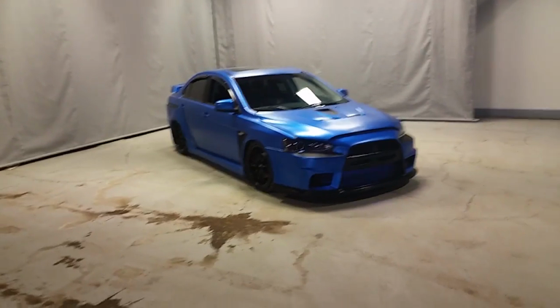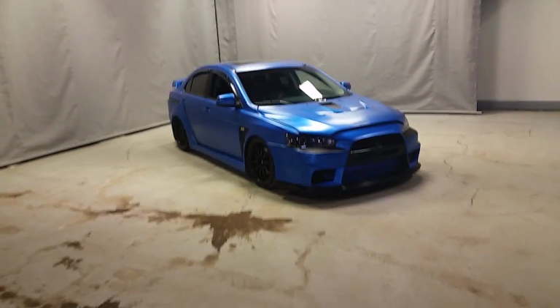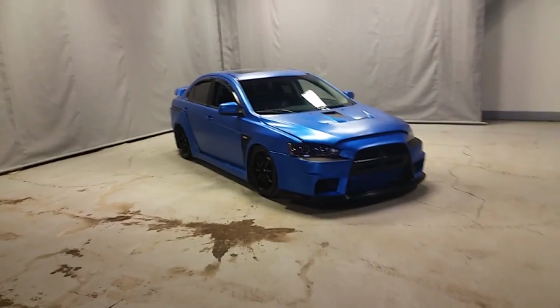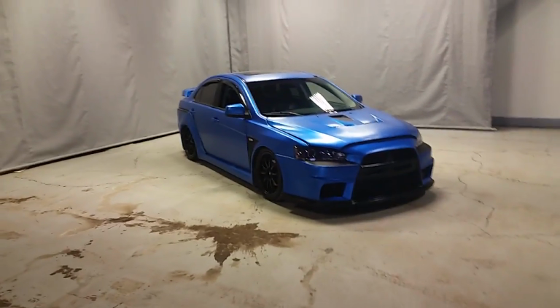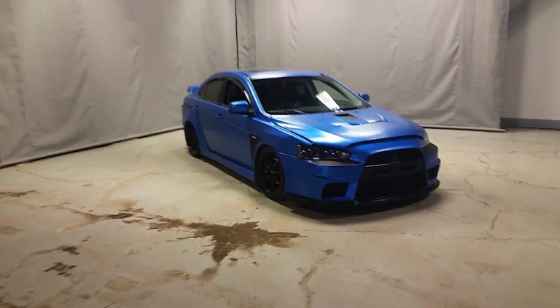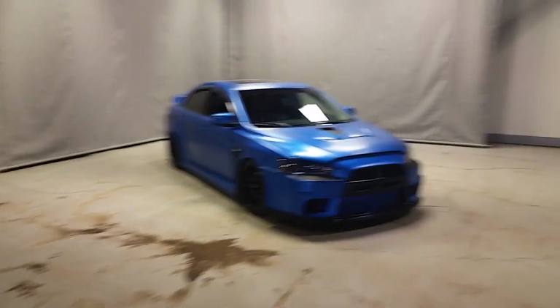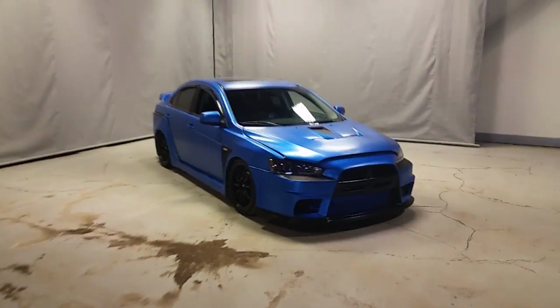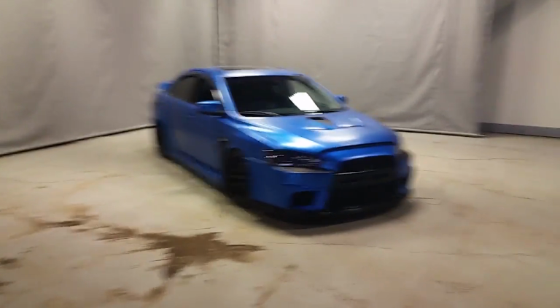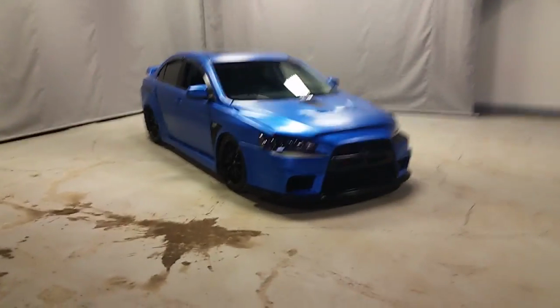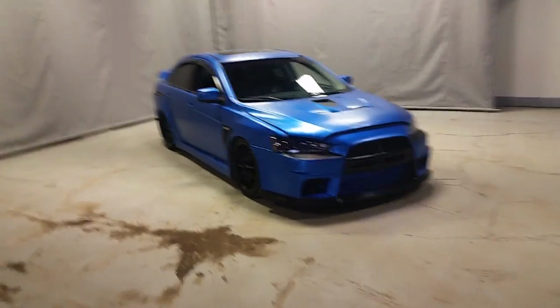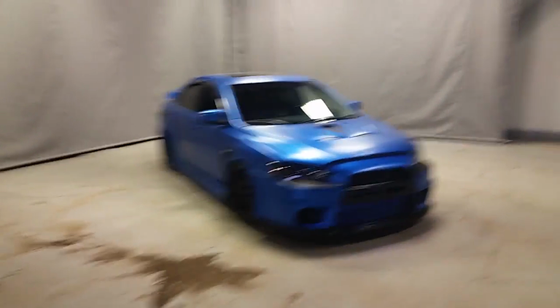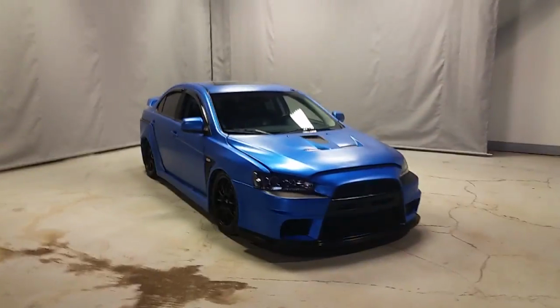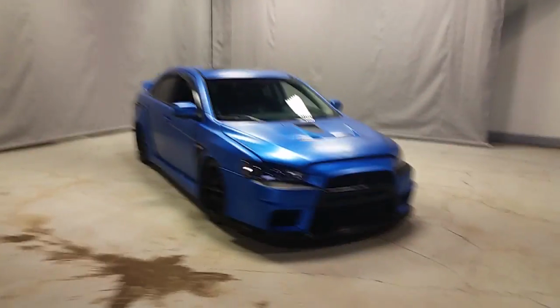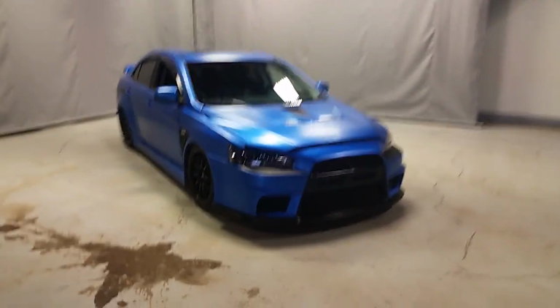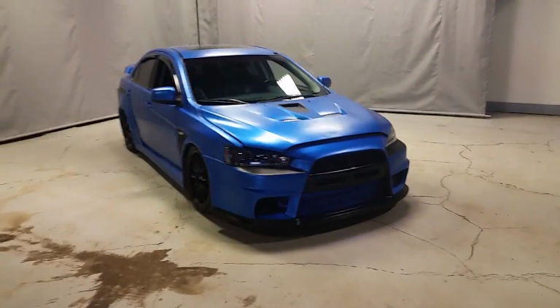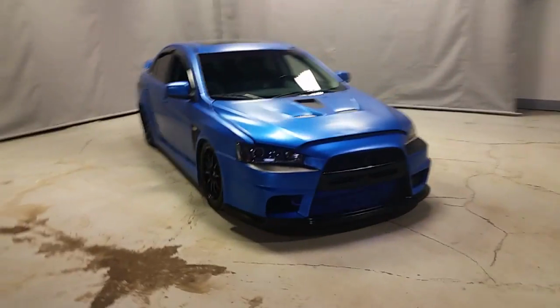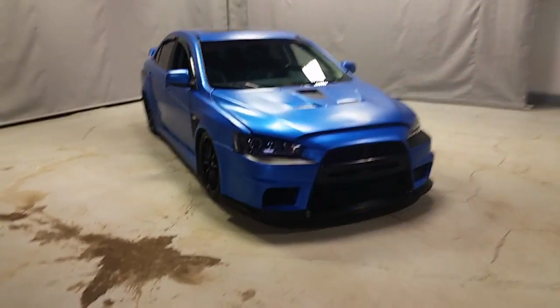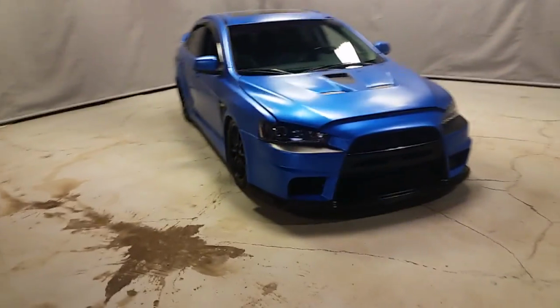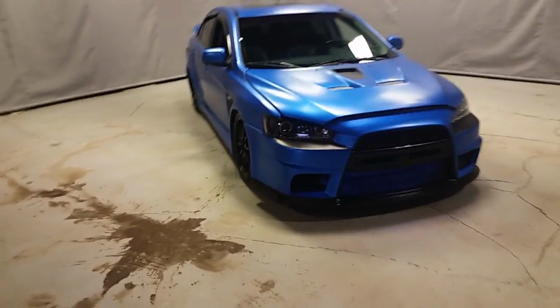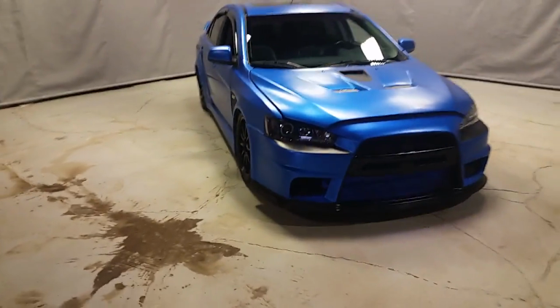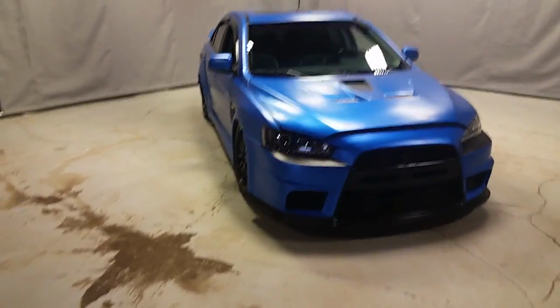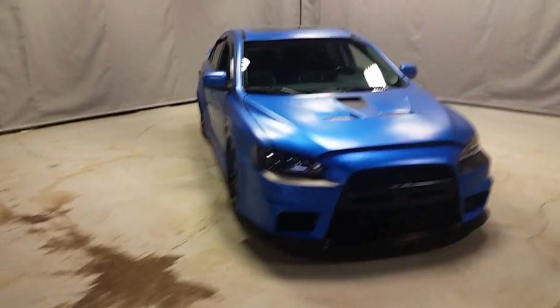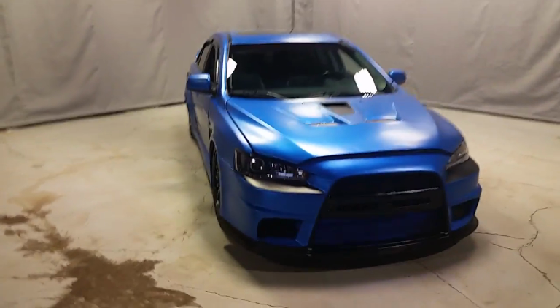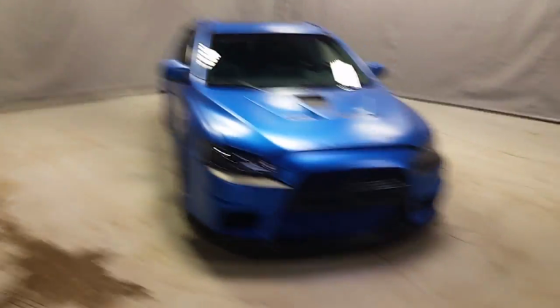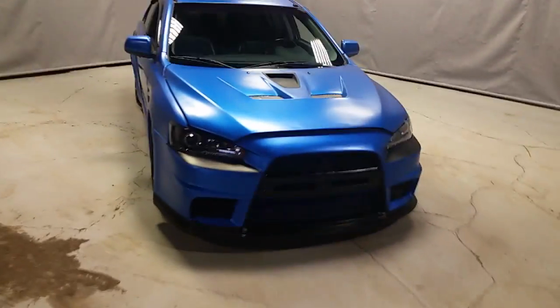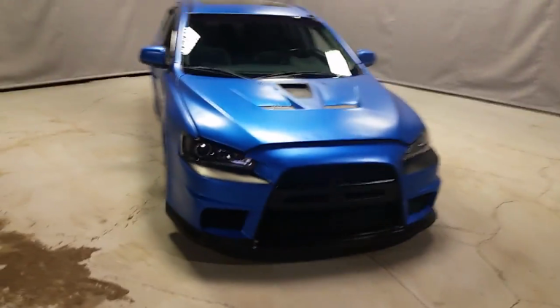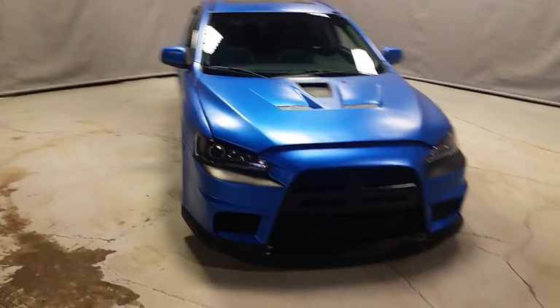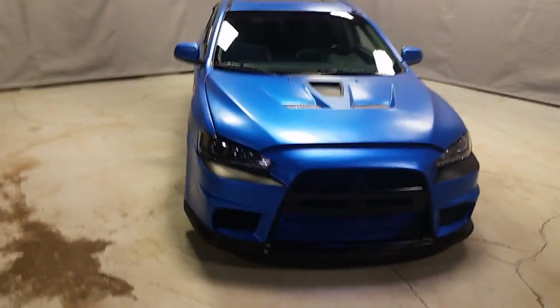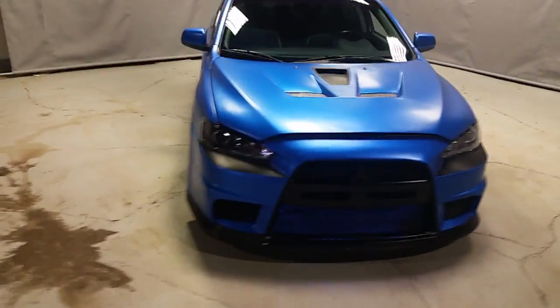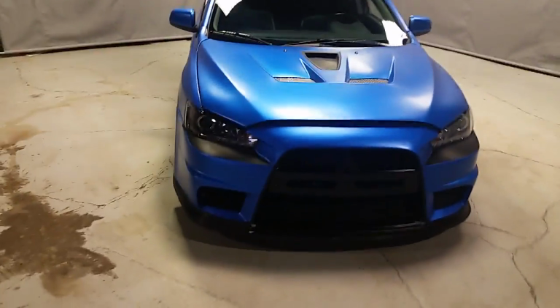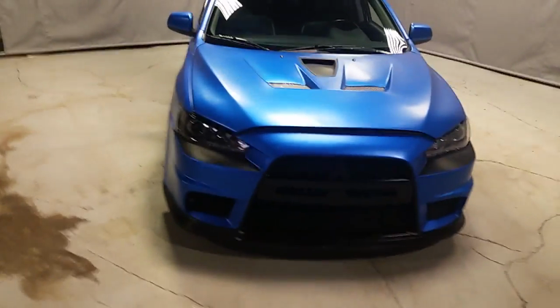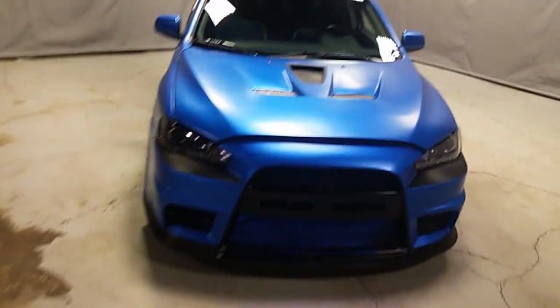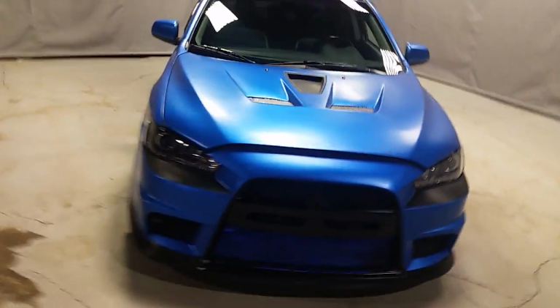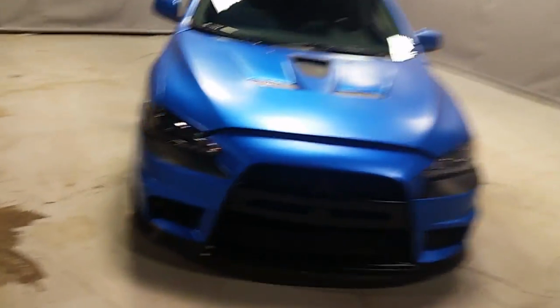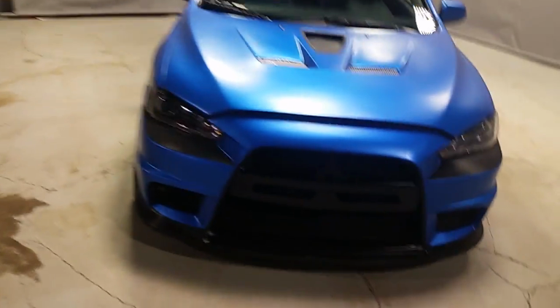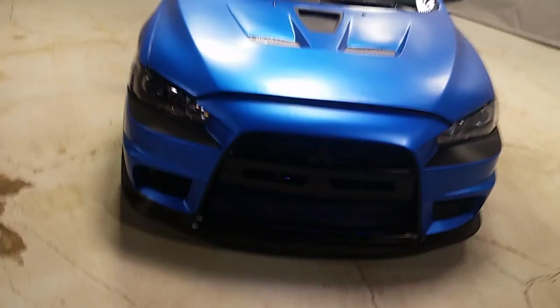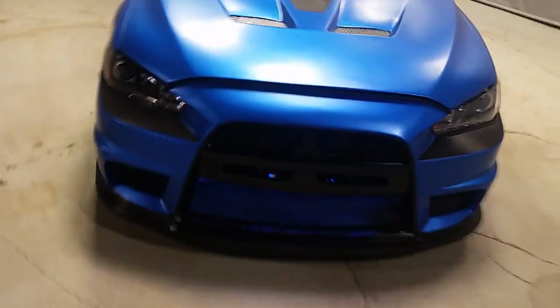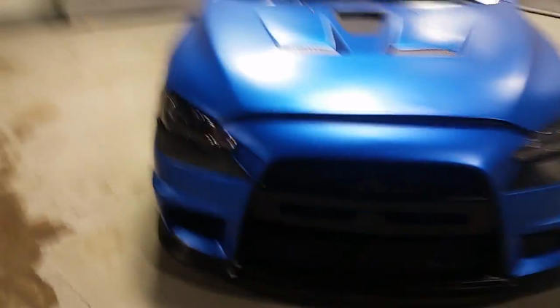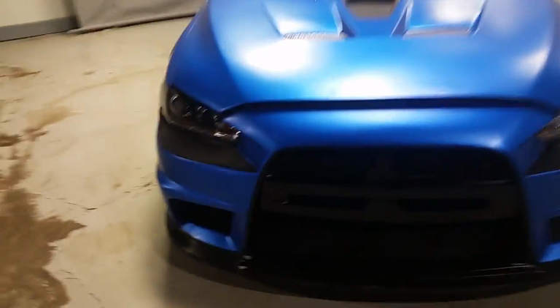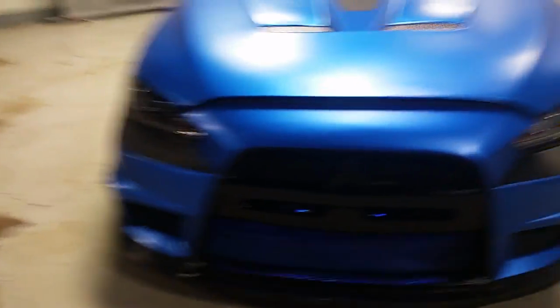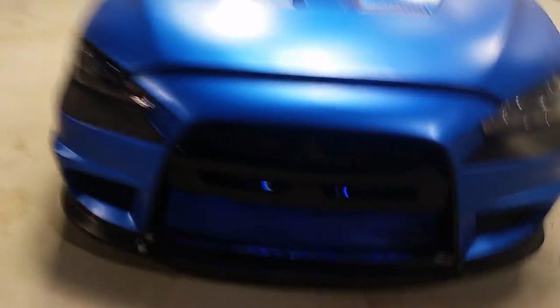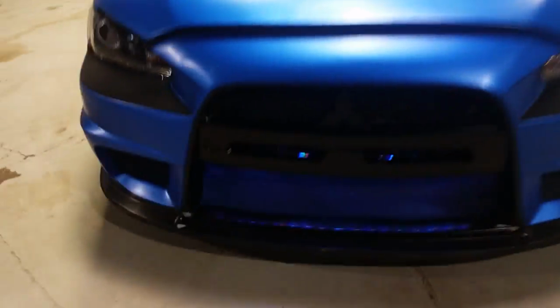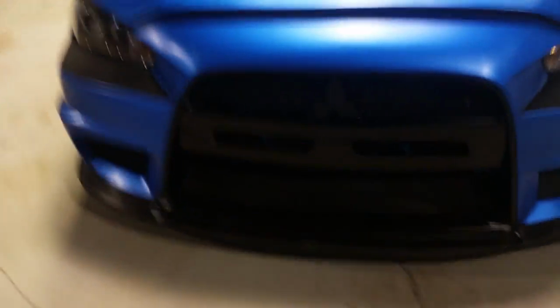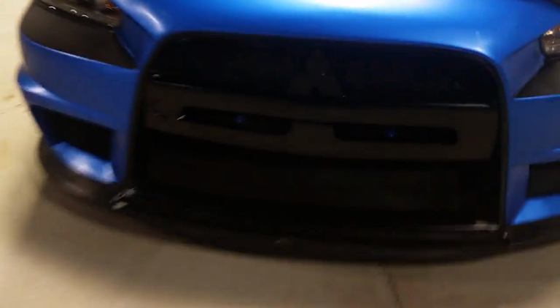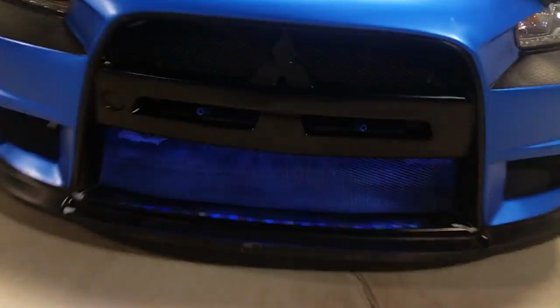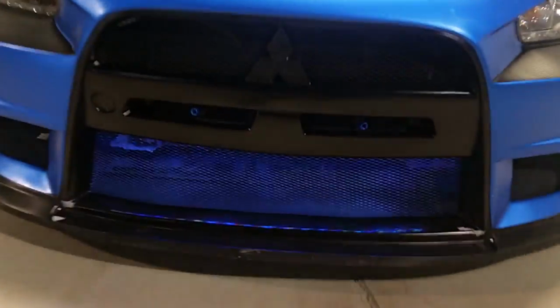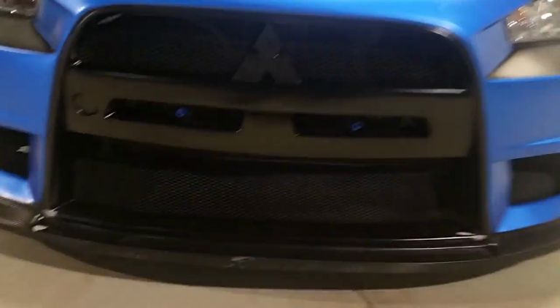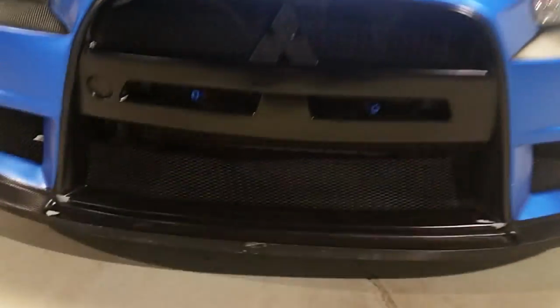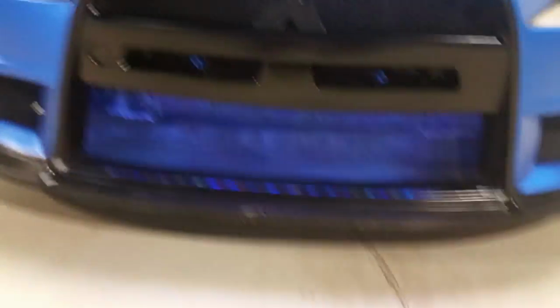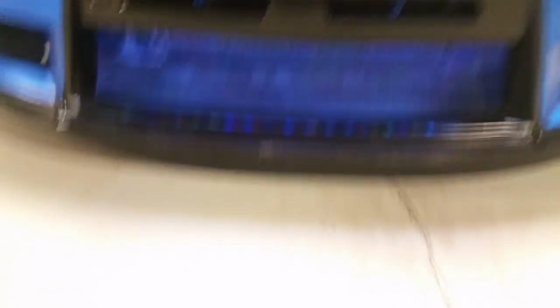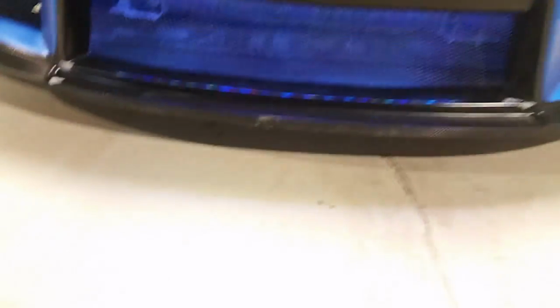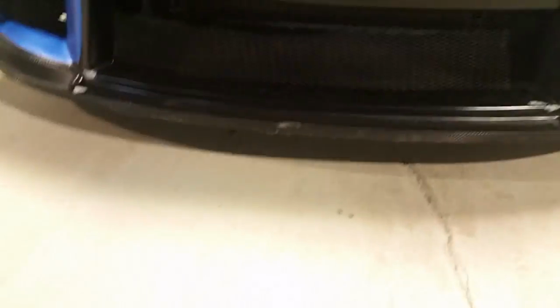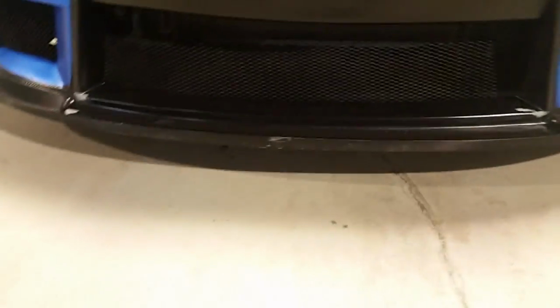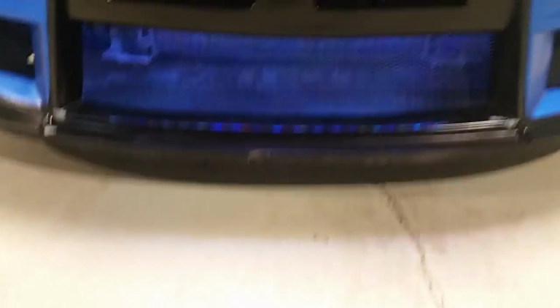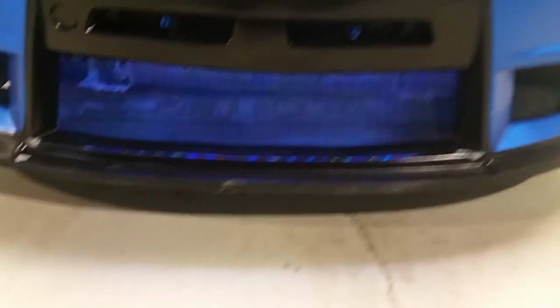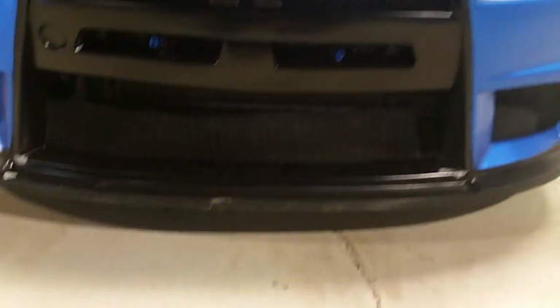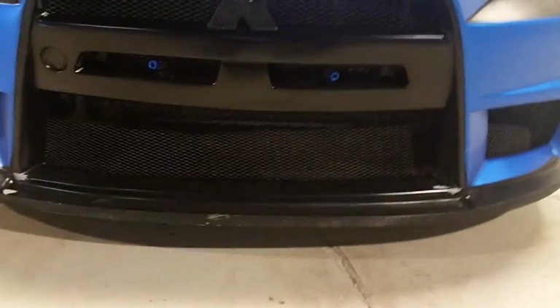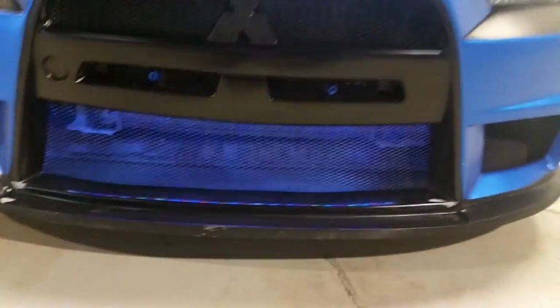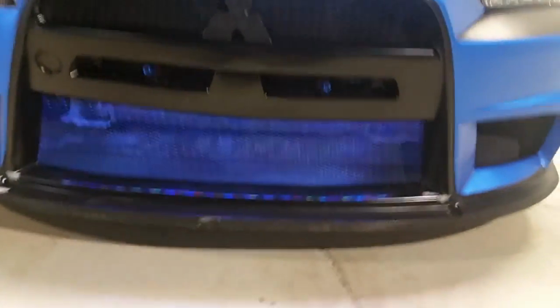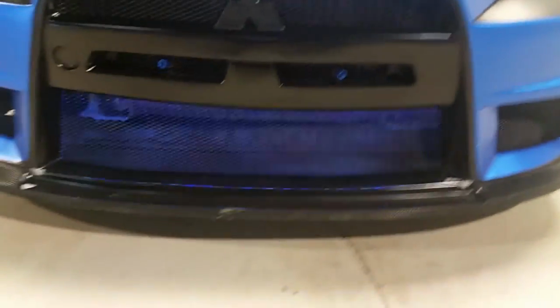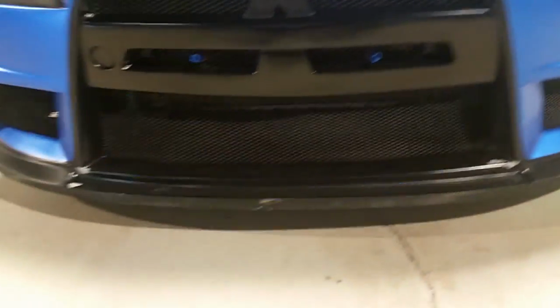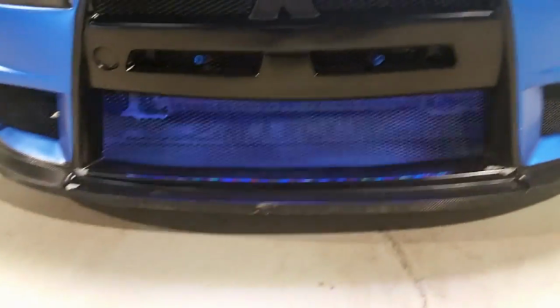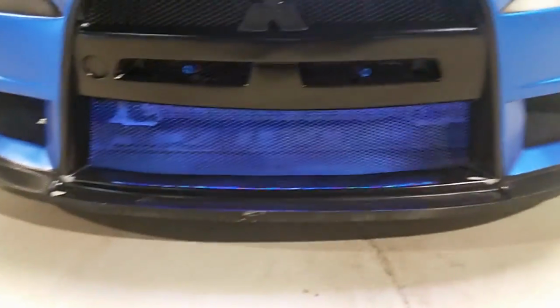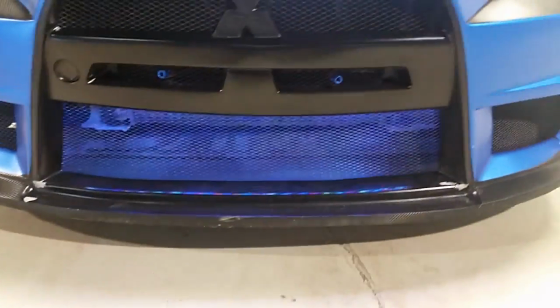Hey Nick, Adam here from Northside Mitsu. I'll give you a quick look at this blue beast here. This is the GTS, got the underglow going here.